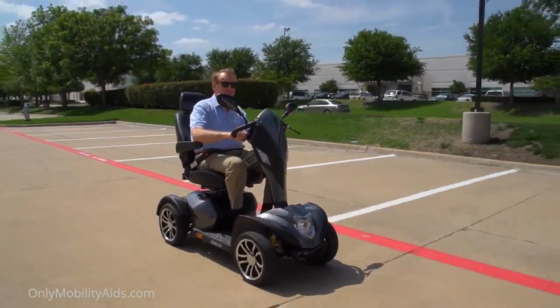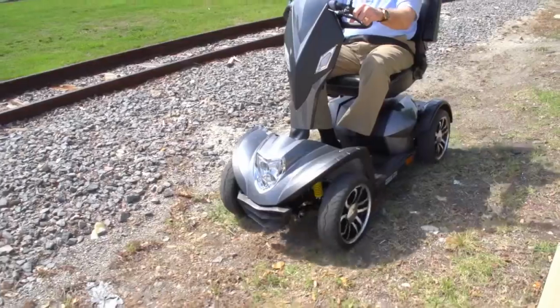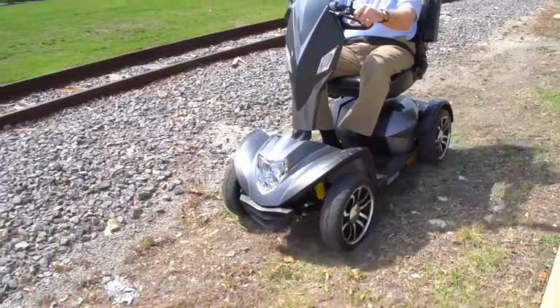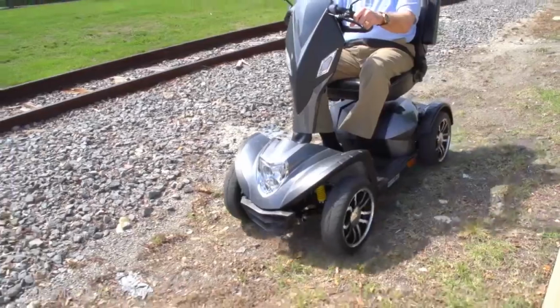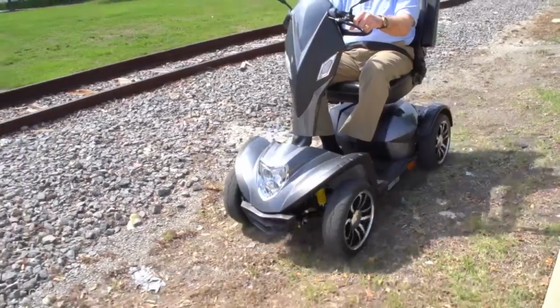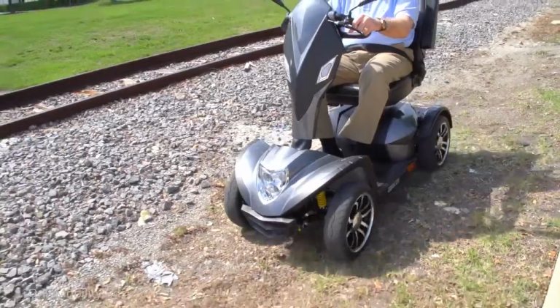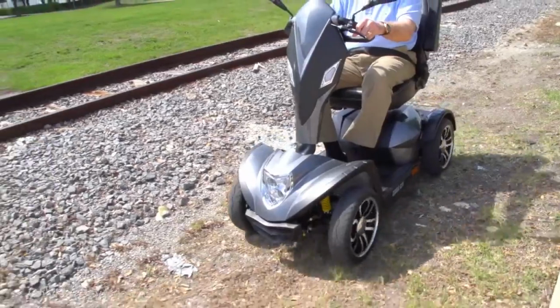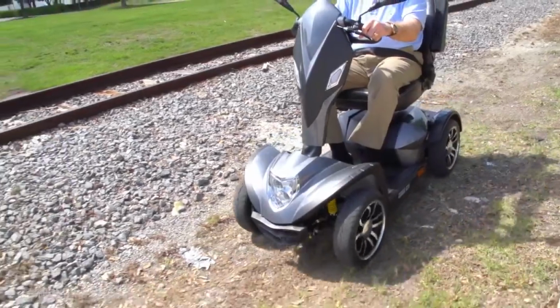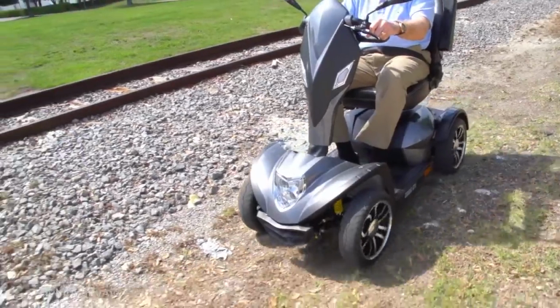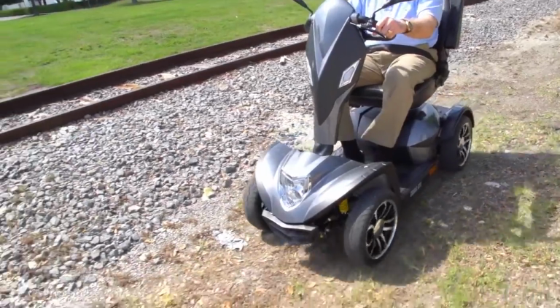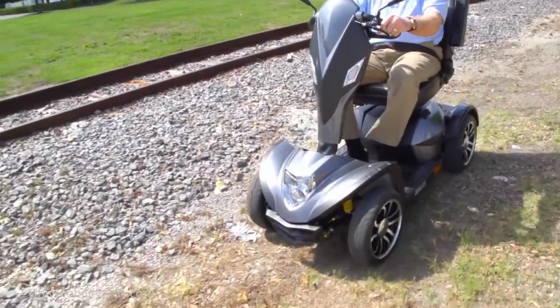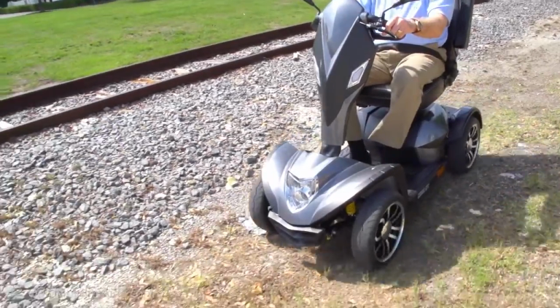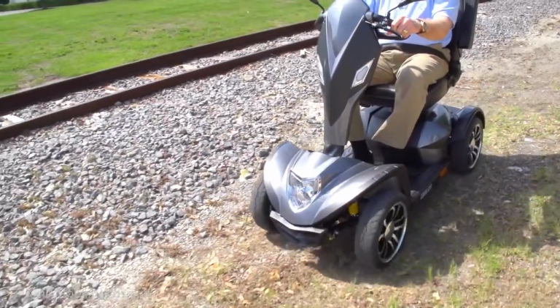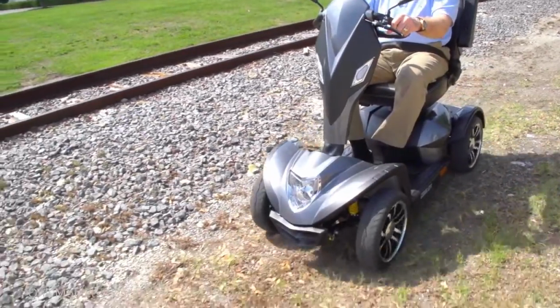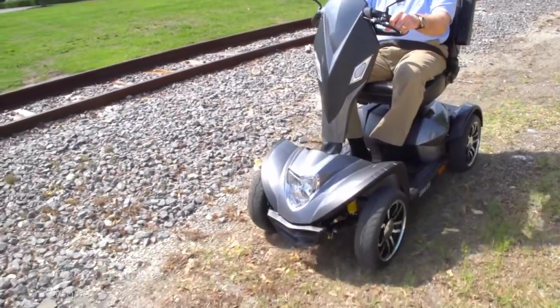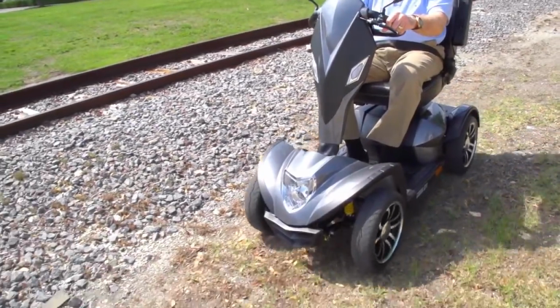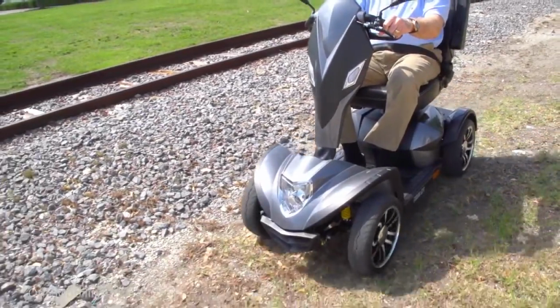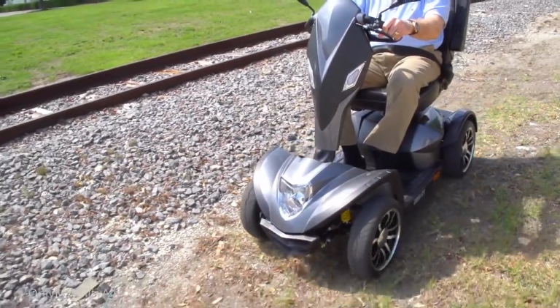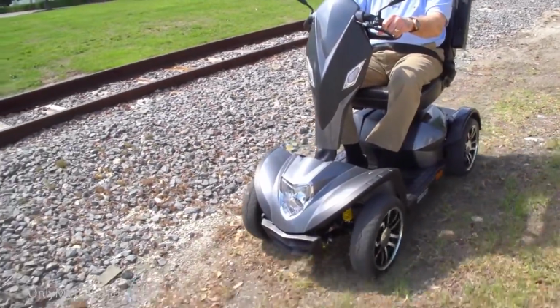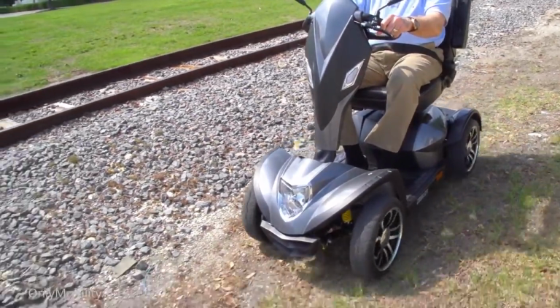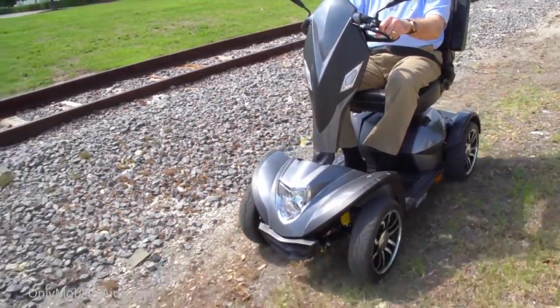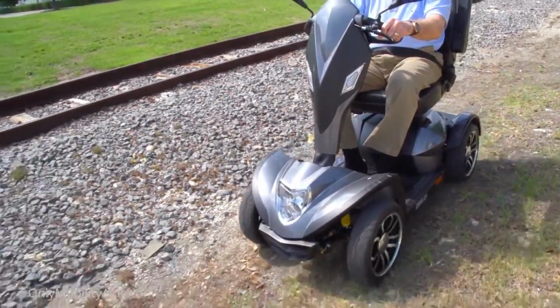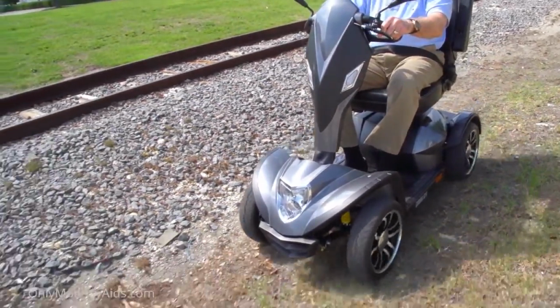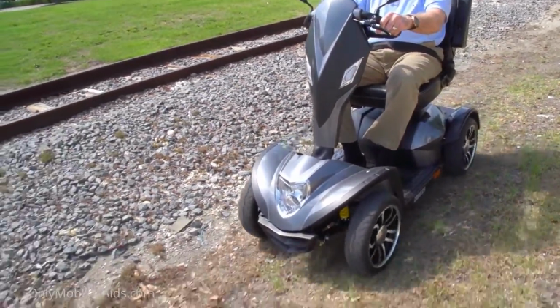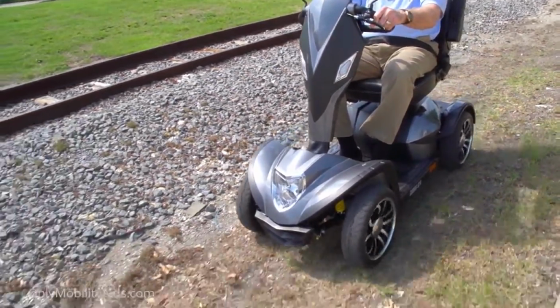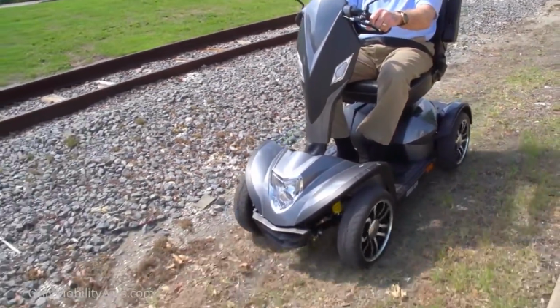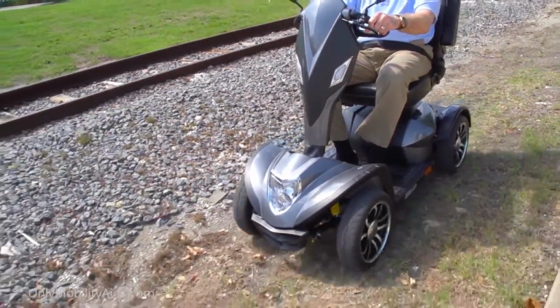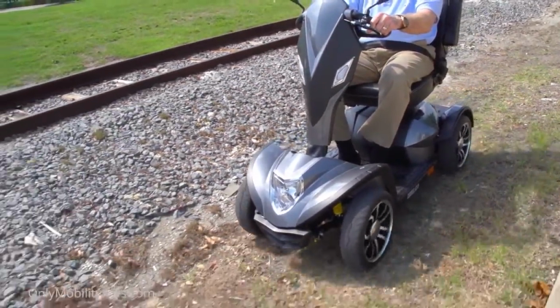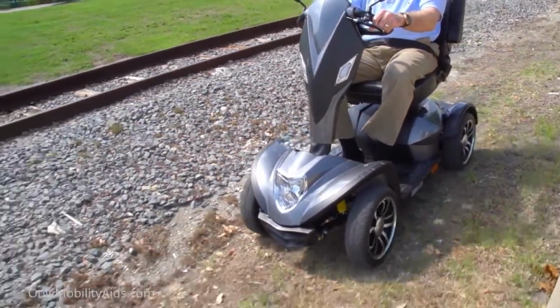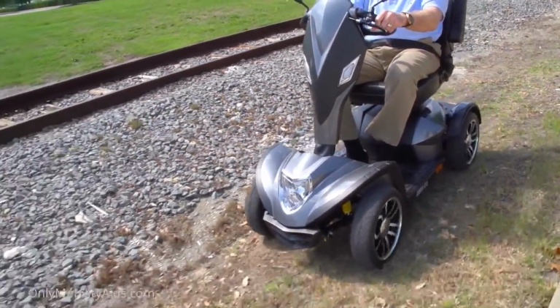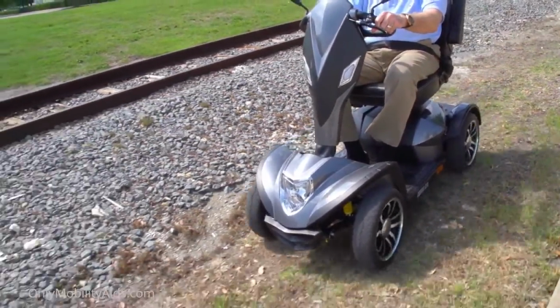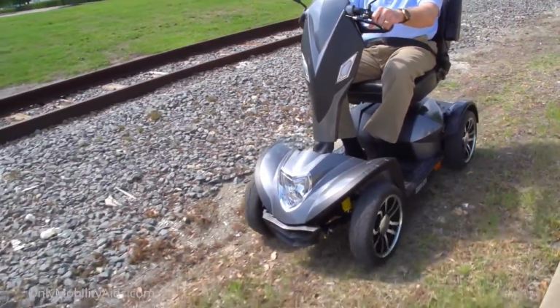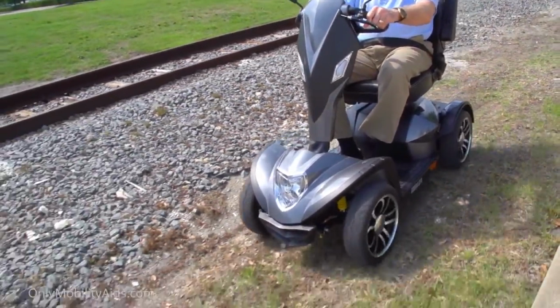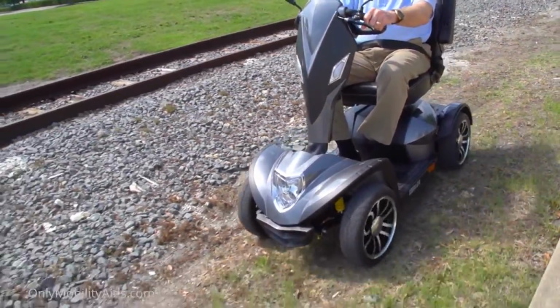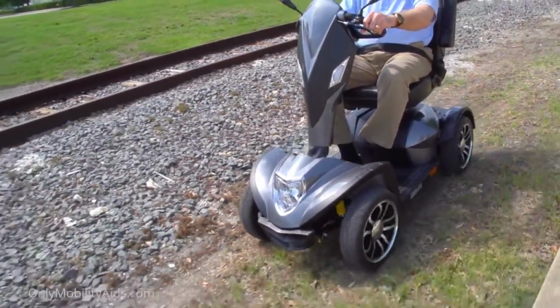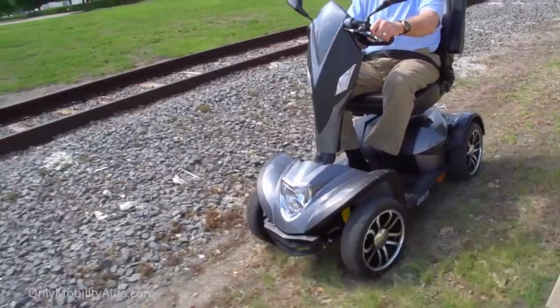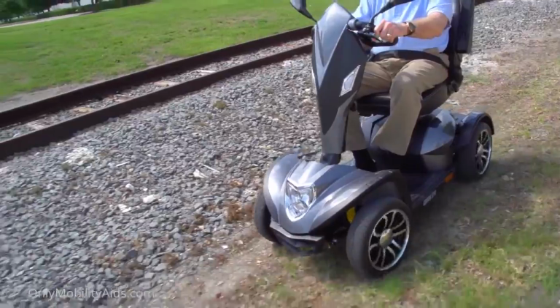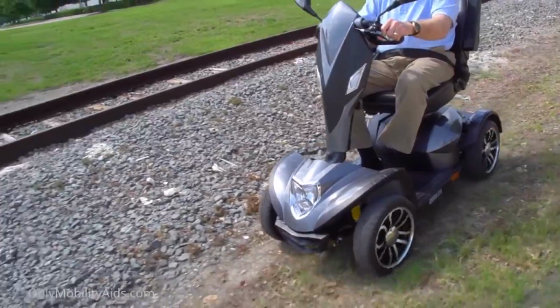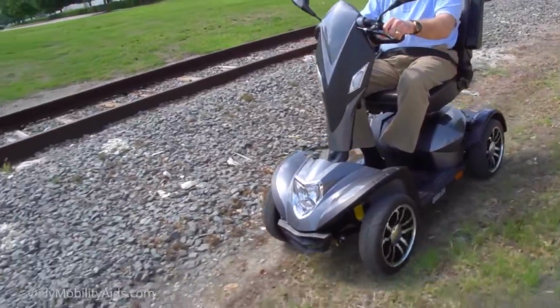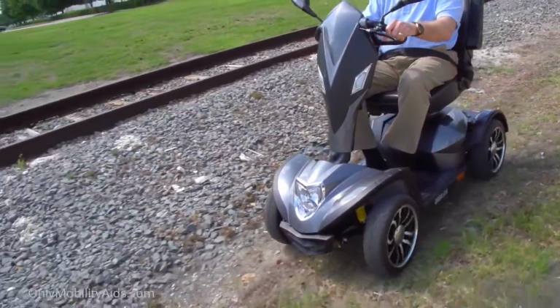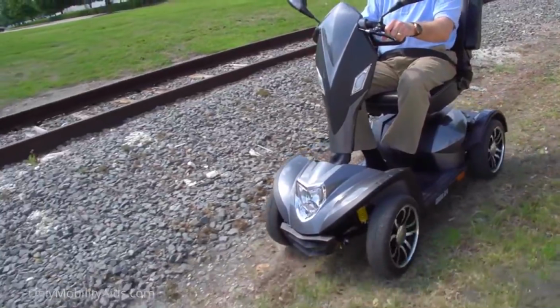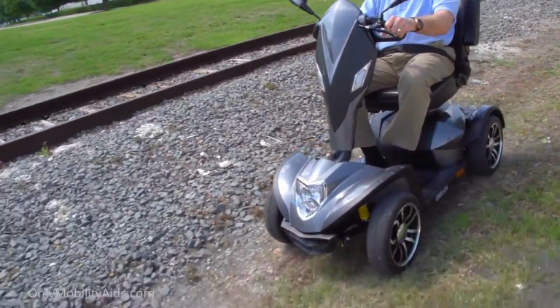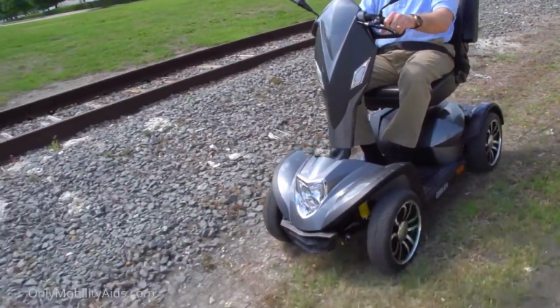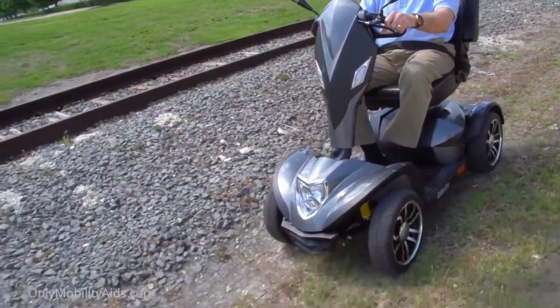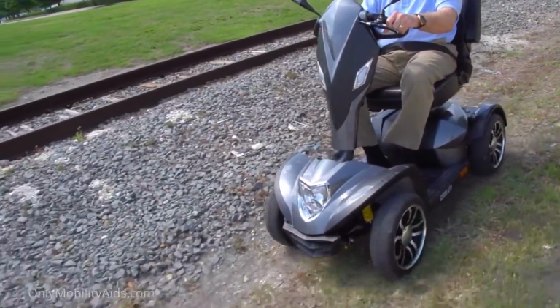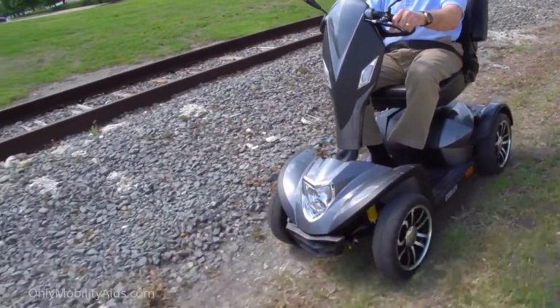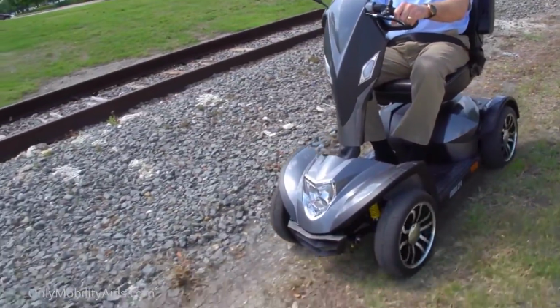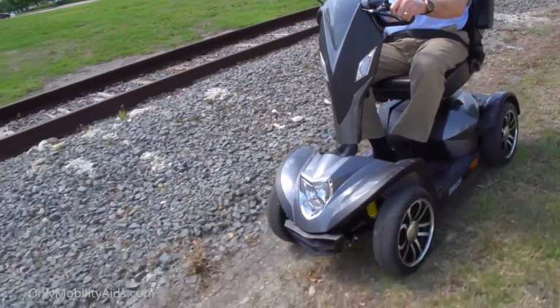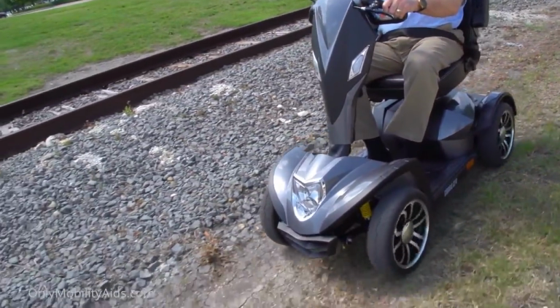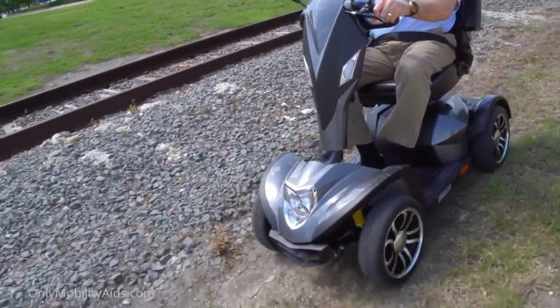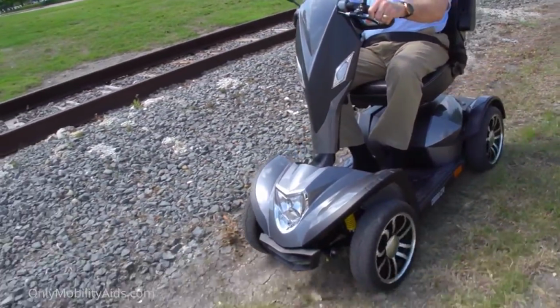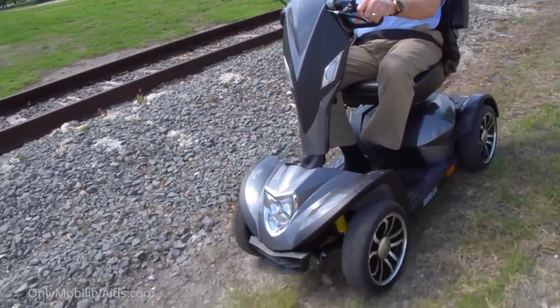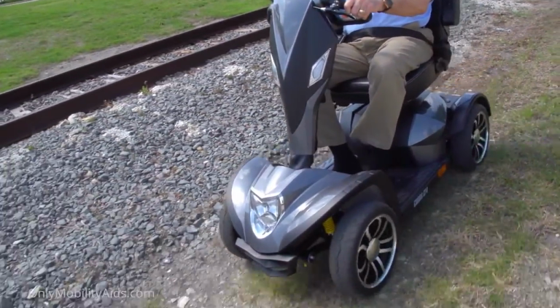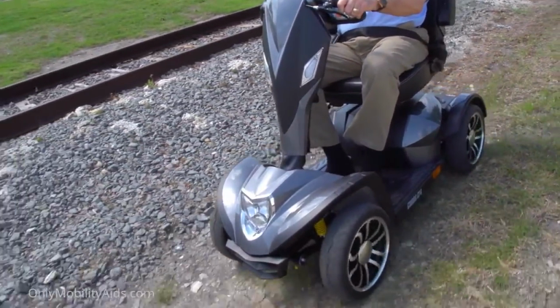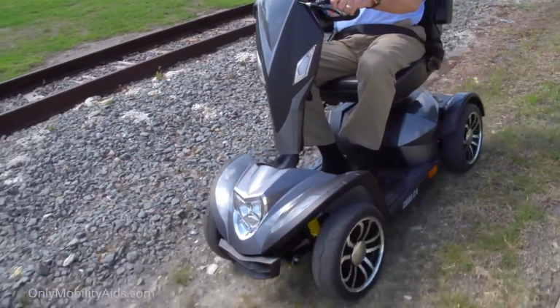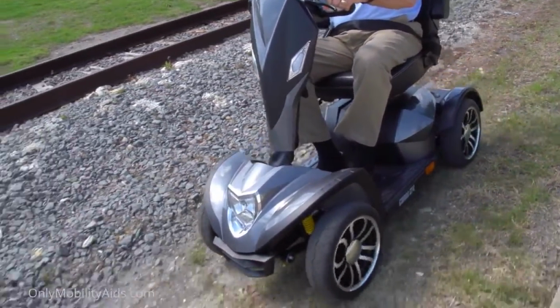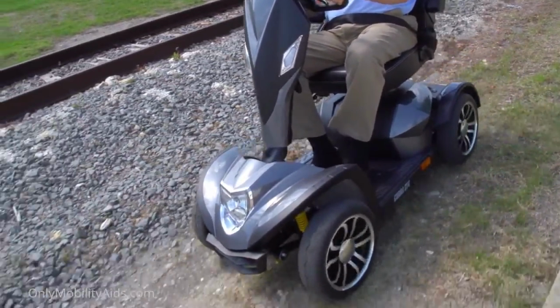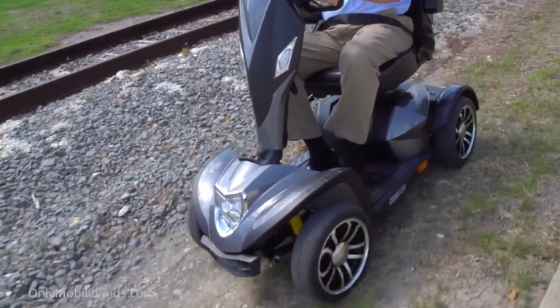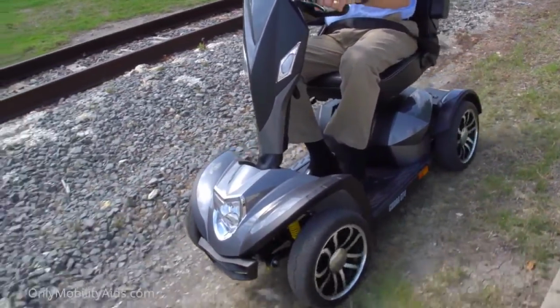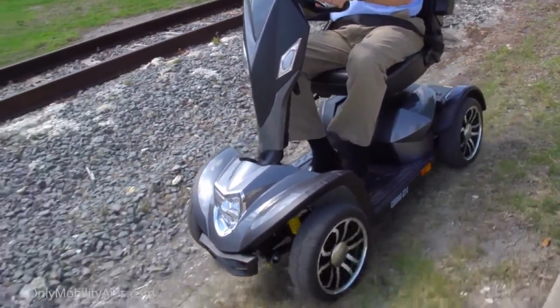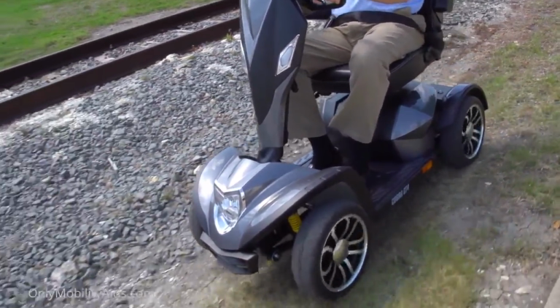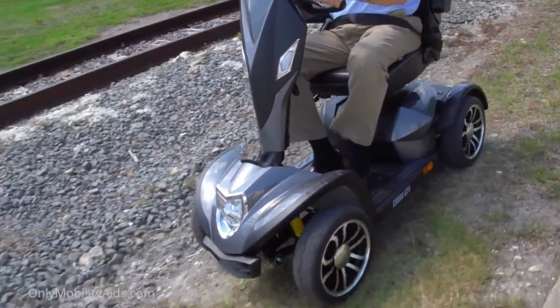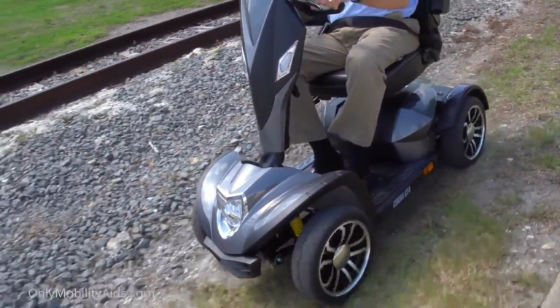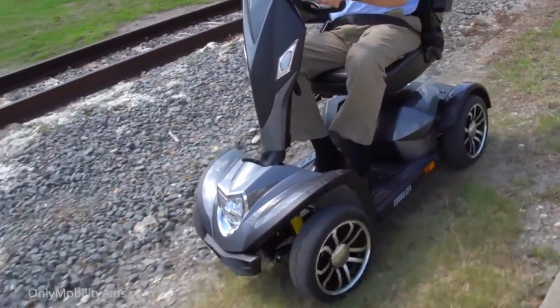The Cobra's four-wheel configuration provides excellent all-around stability when traveling over rougher outdoor terrain.